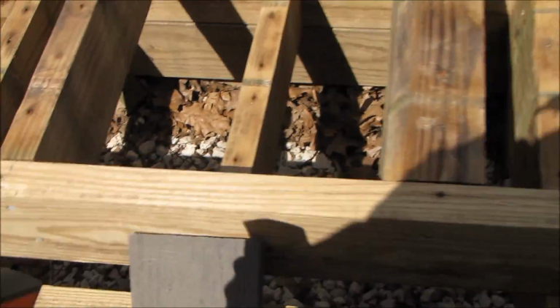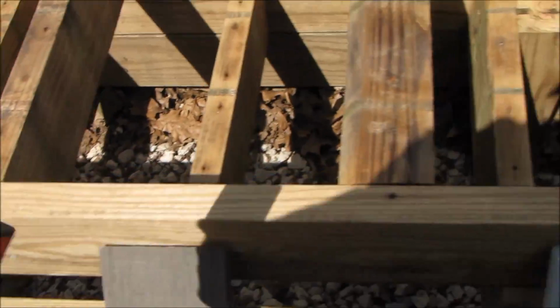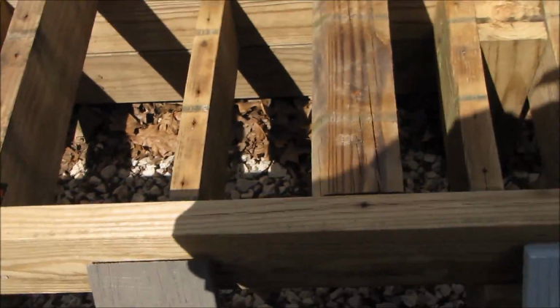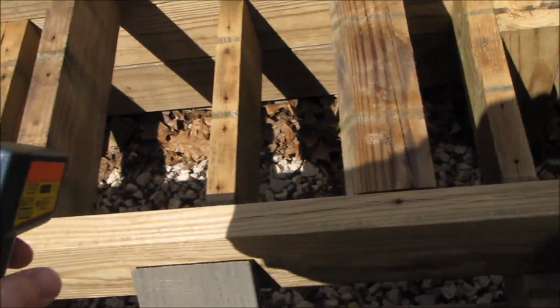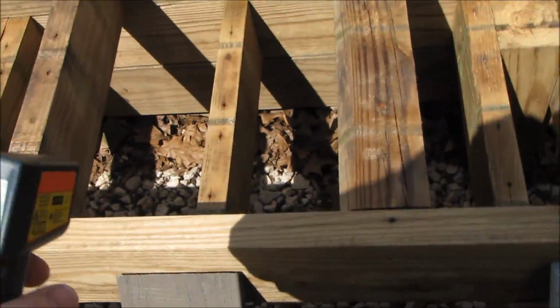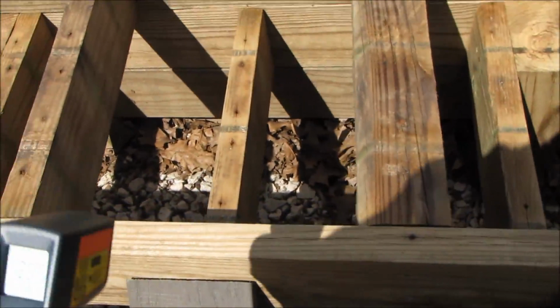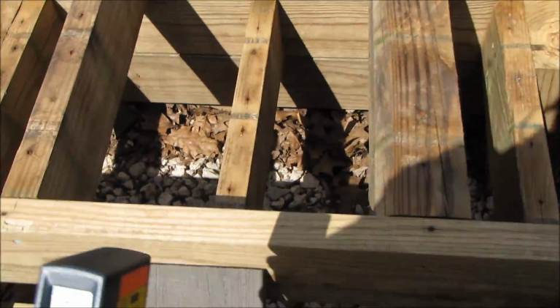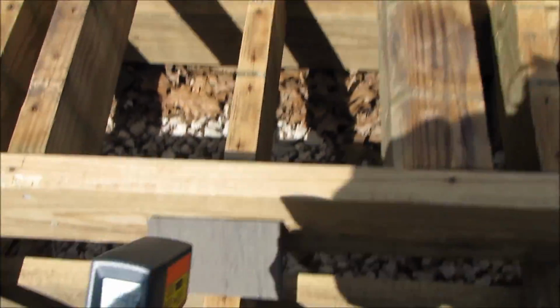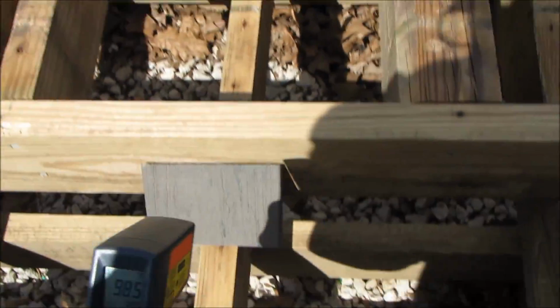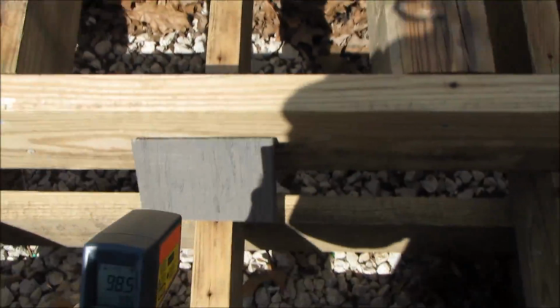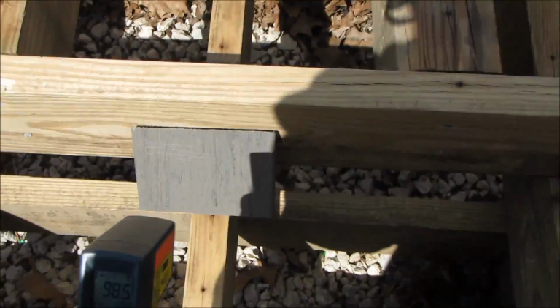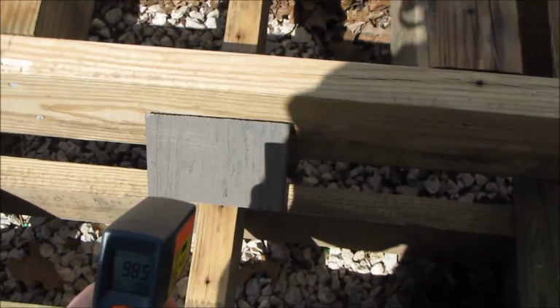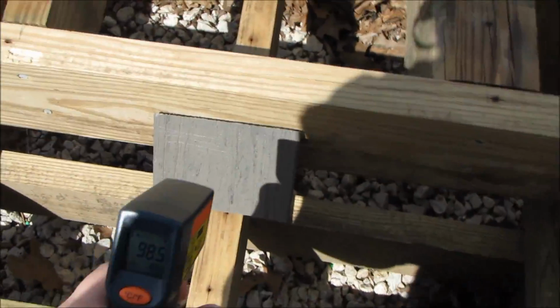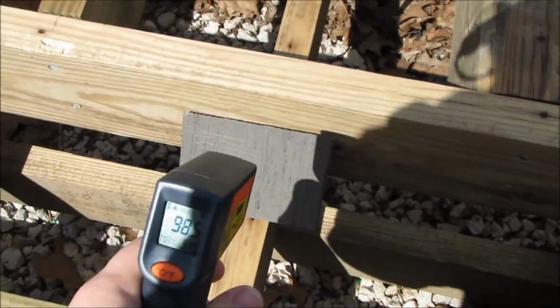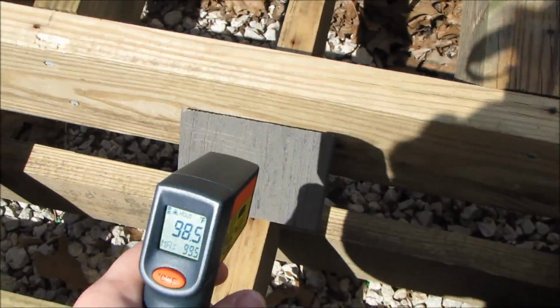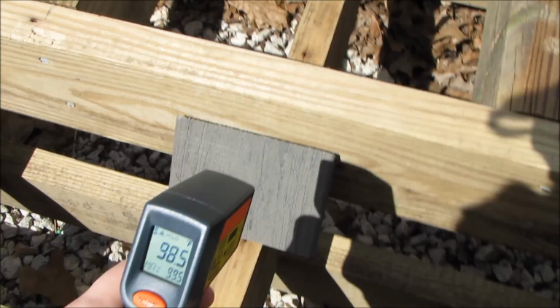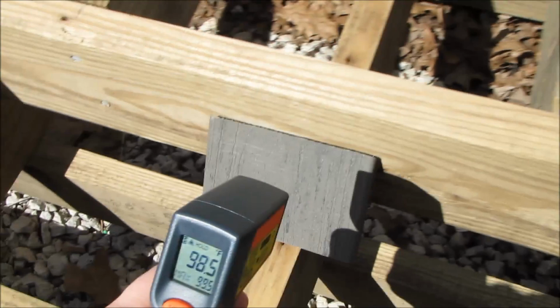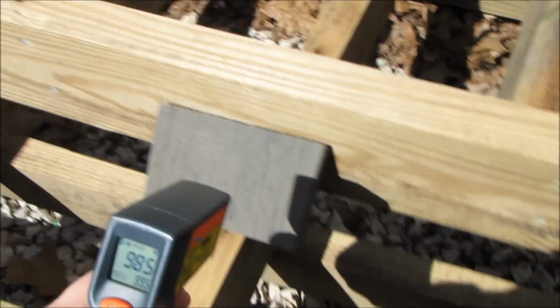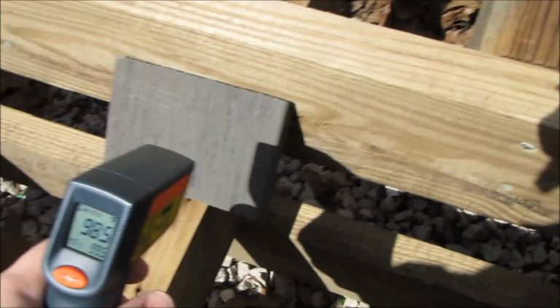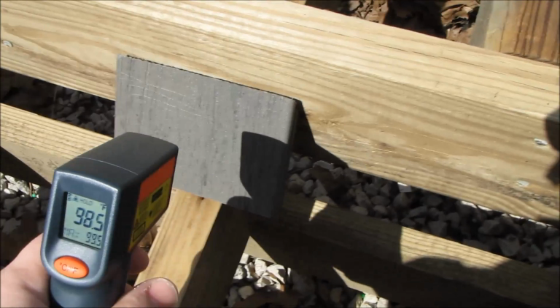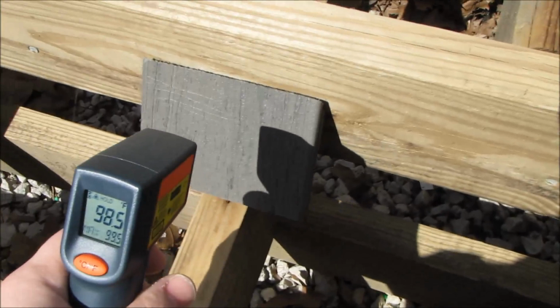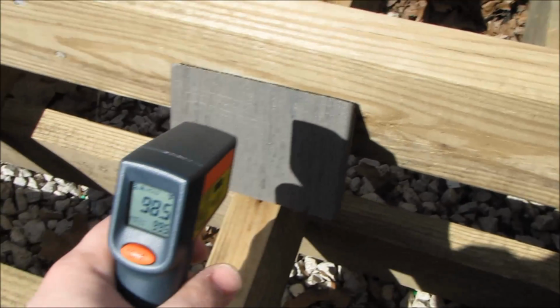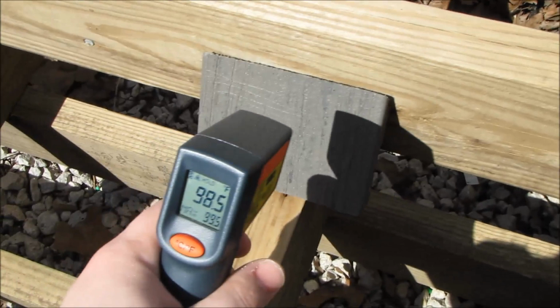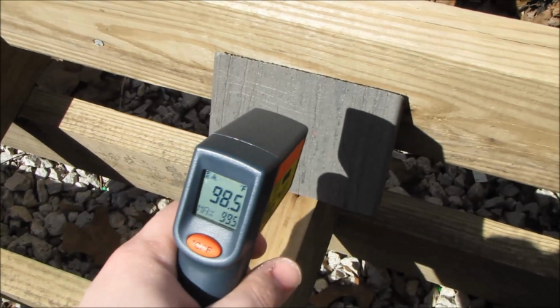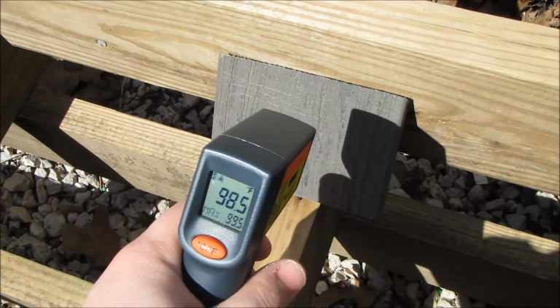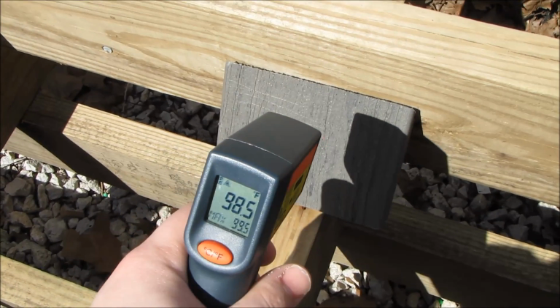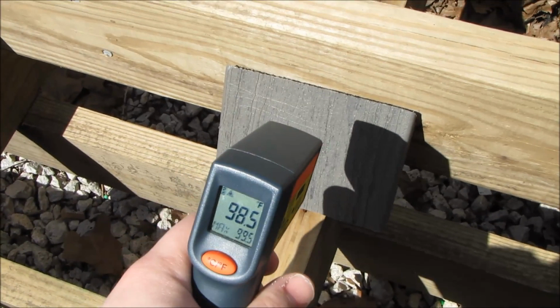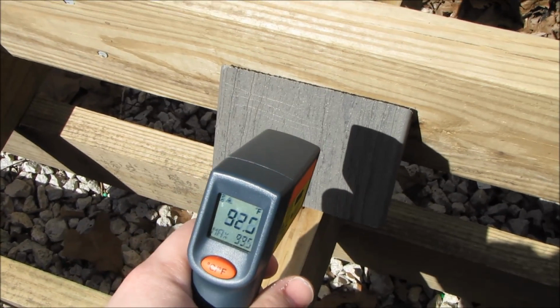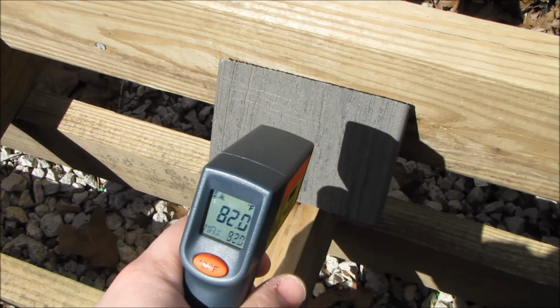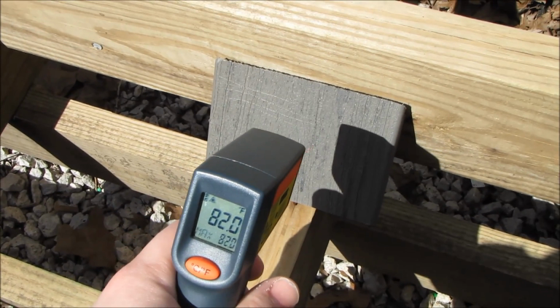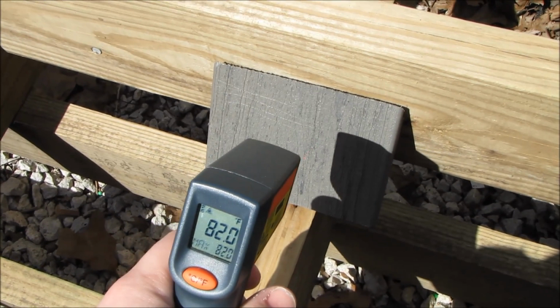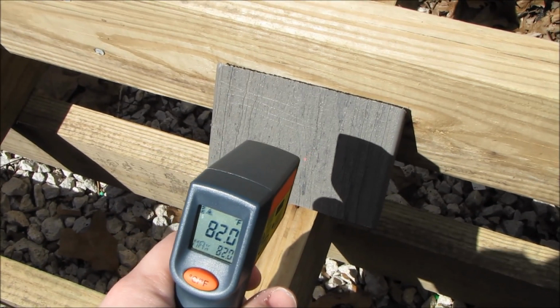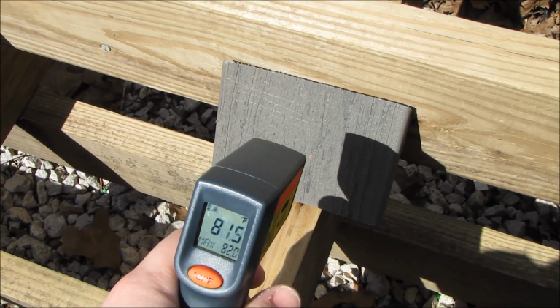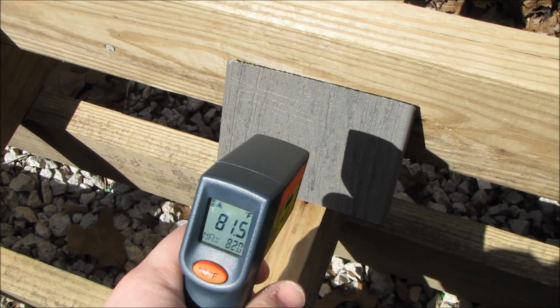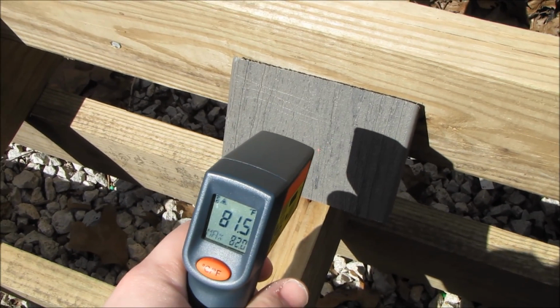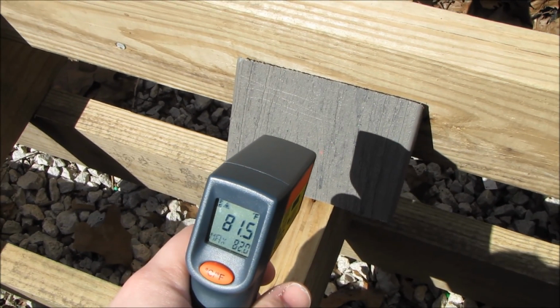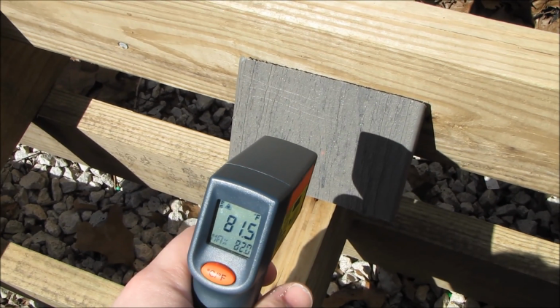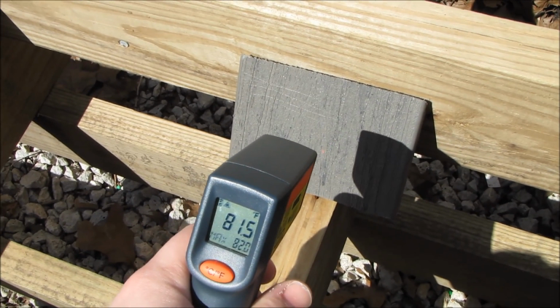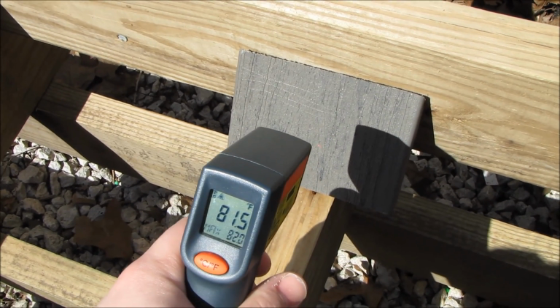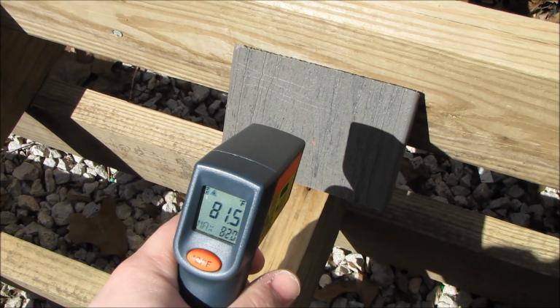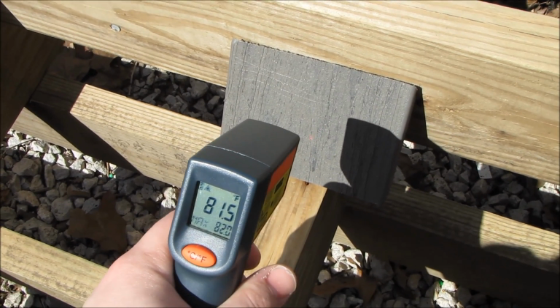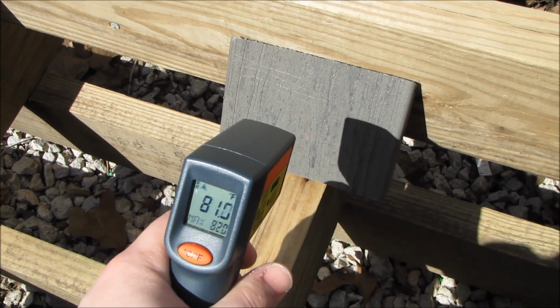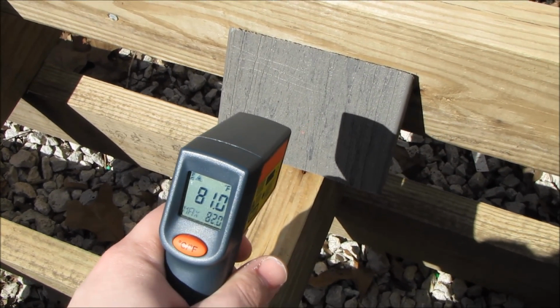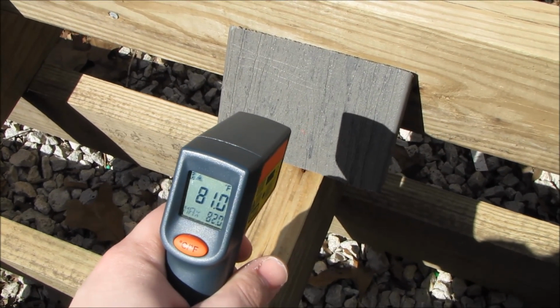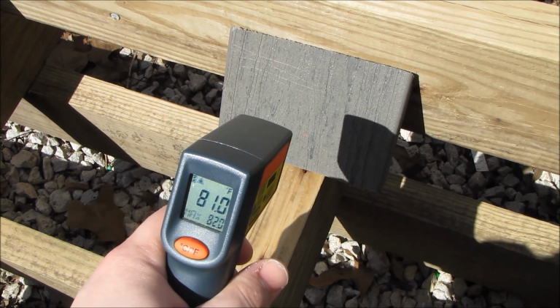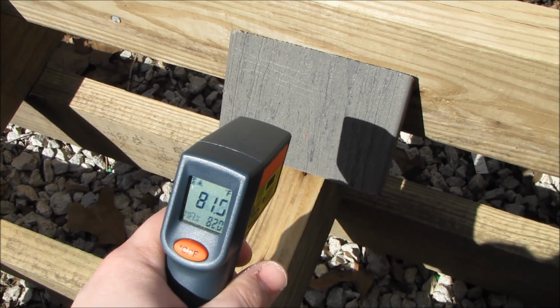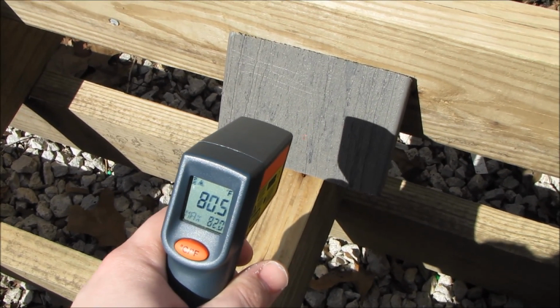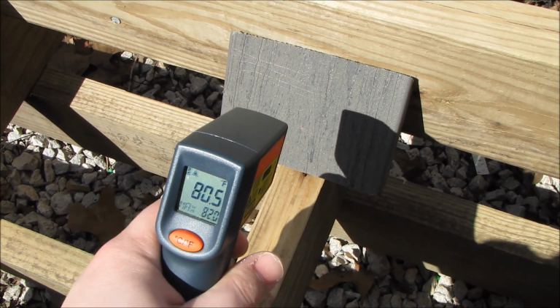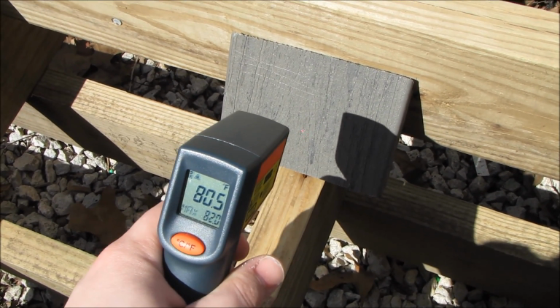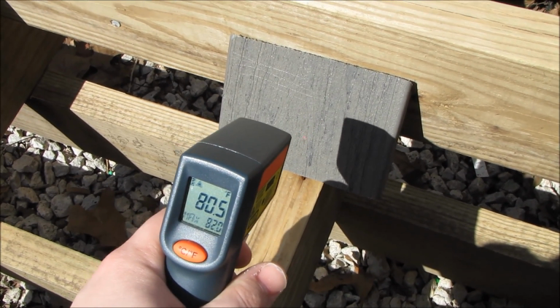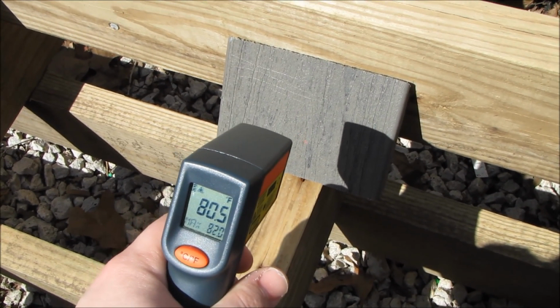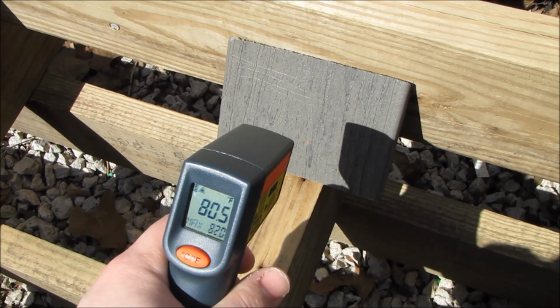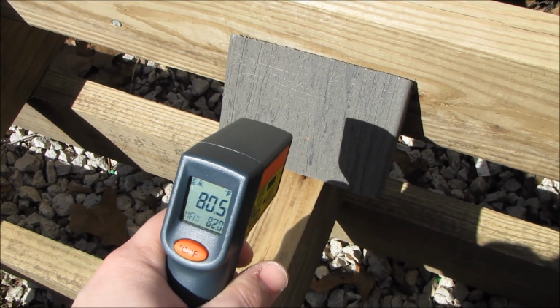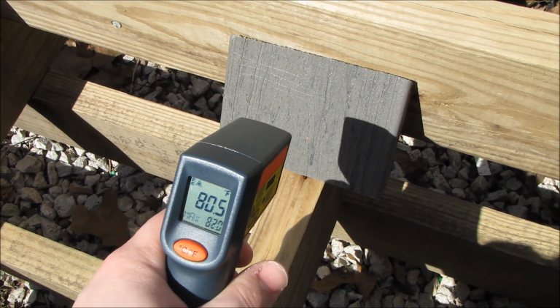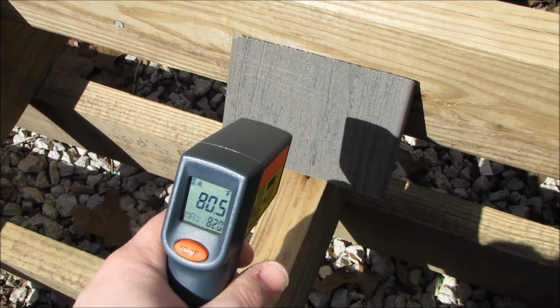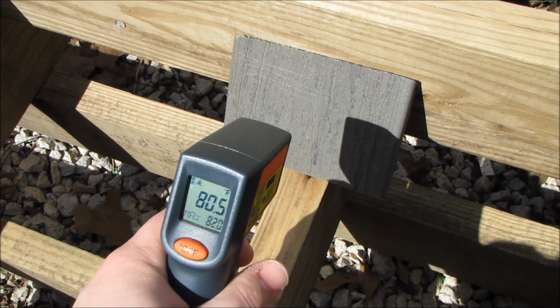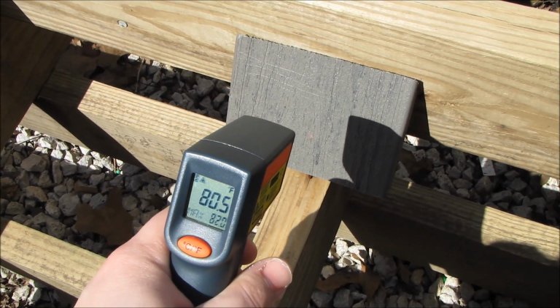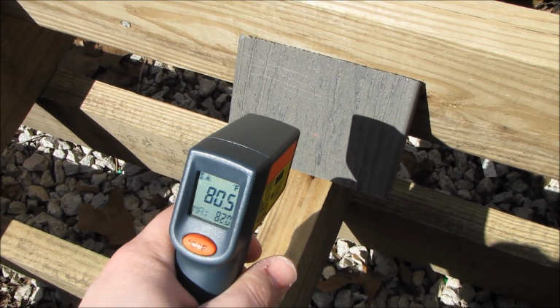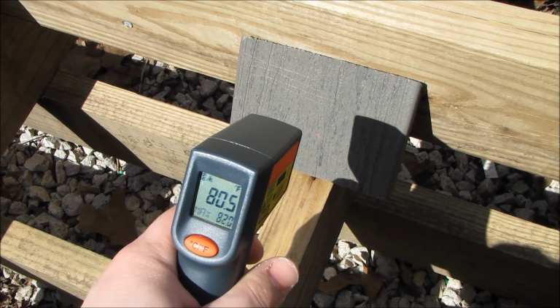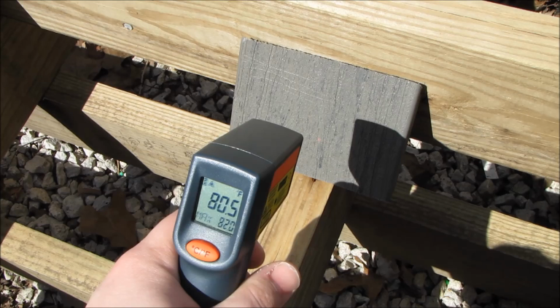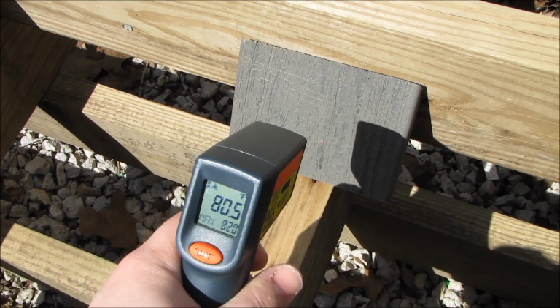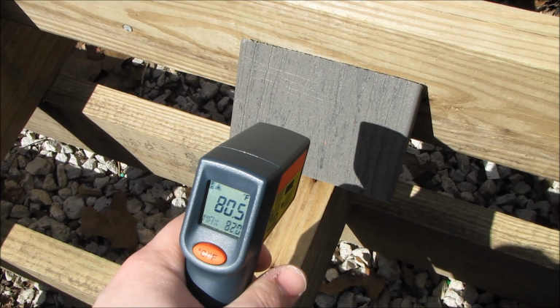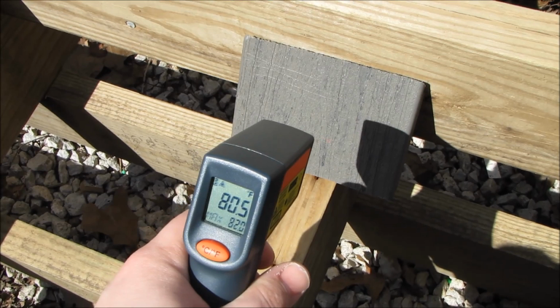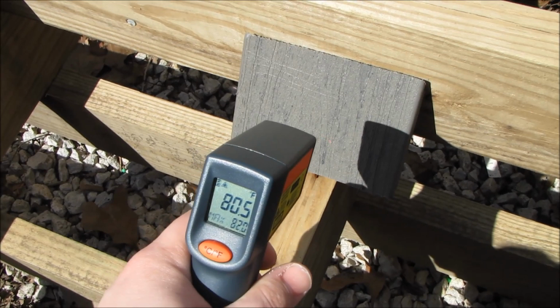I have the grayish-brown — it's about 80 degrees.